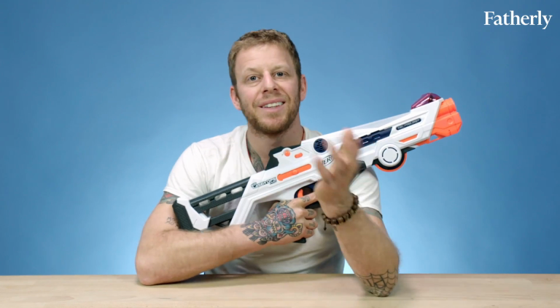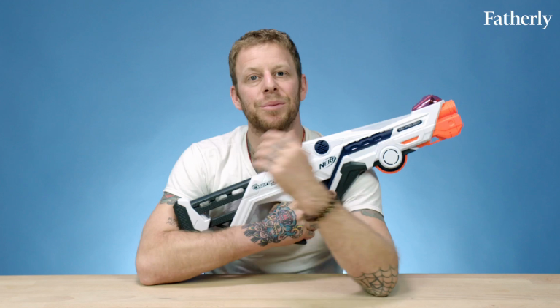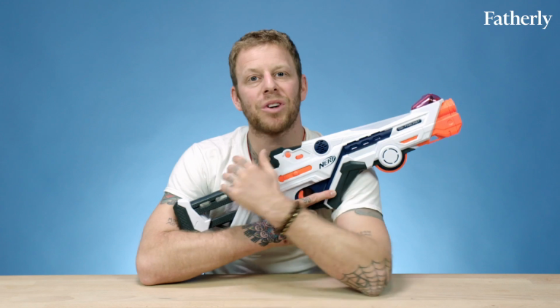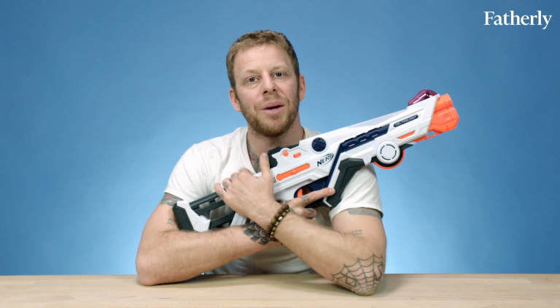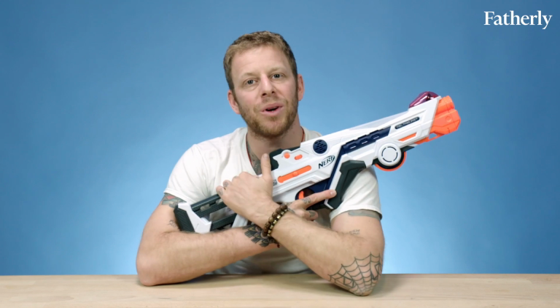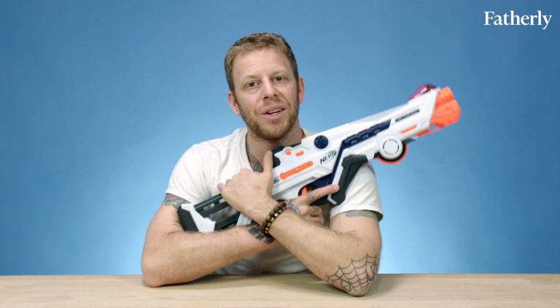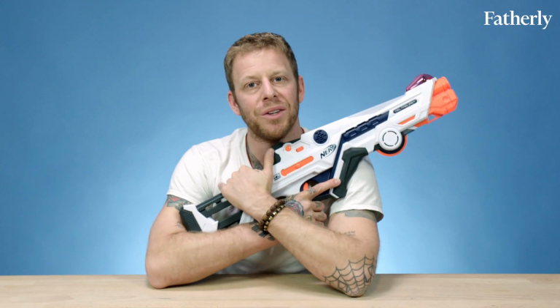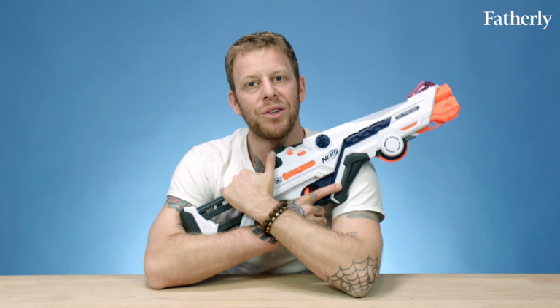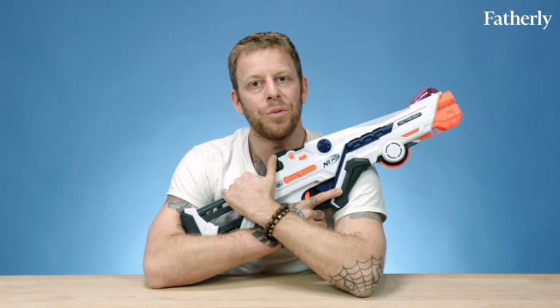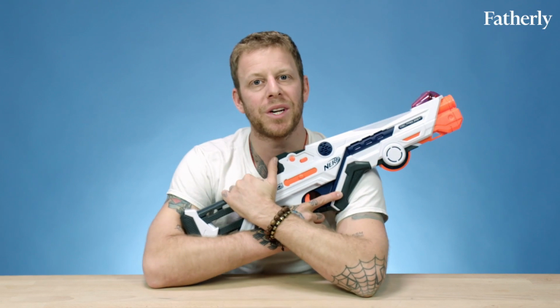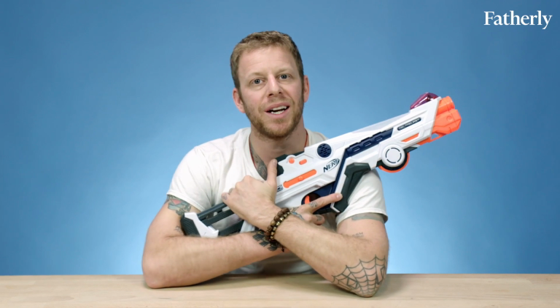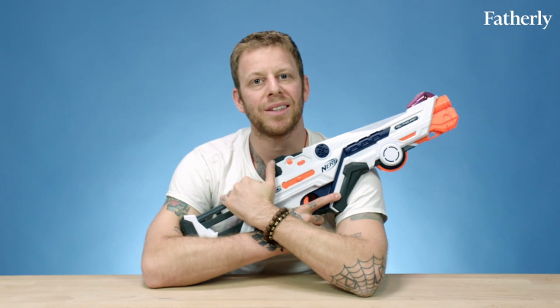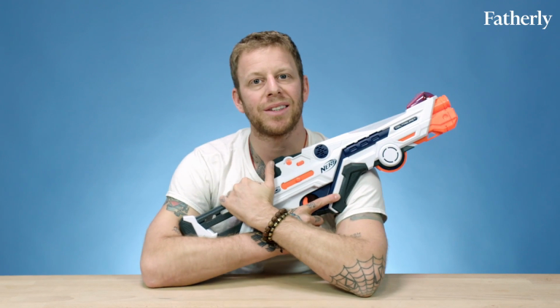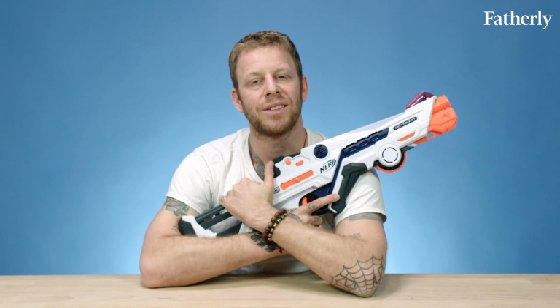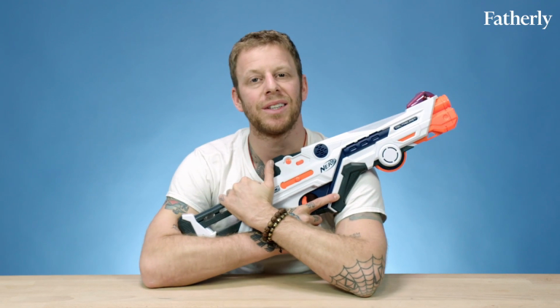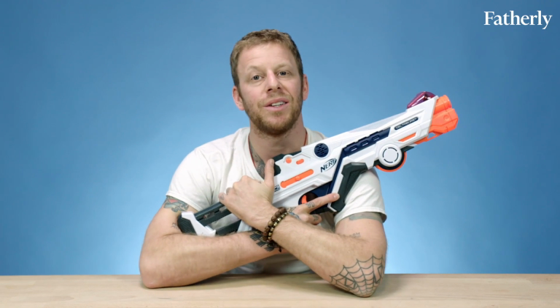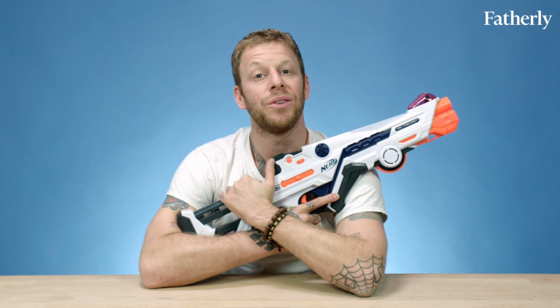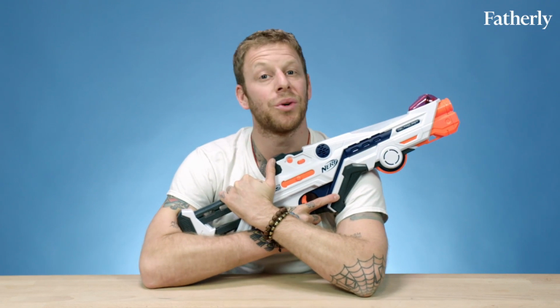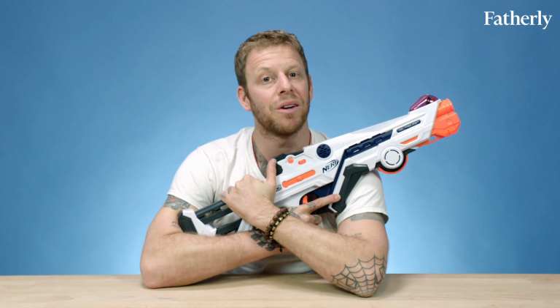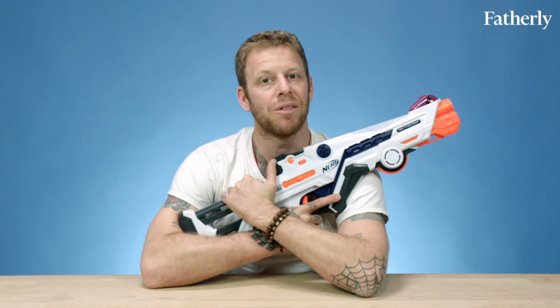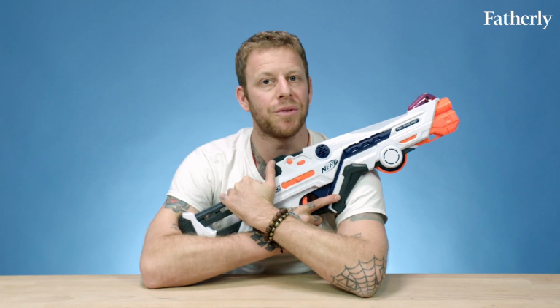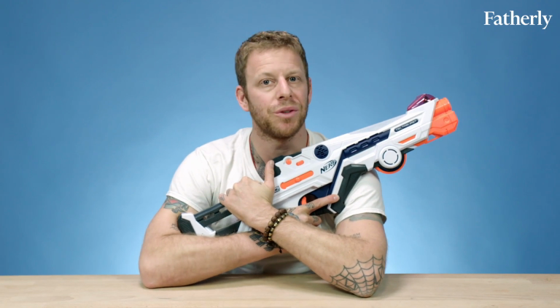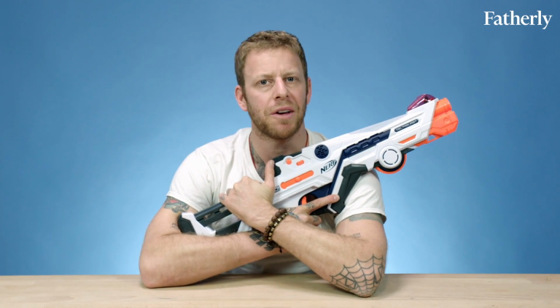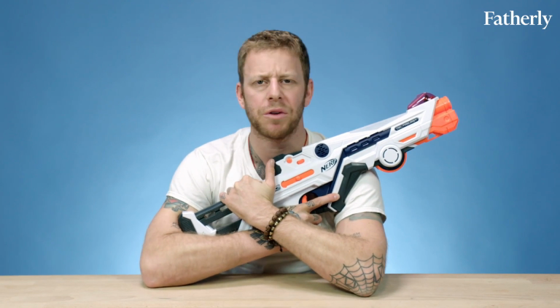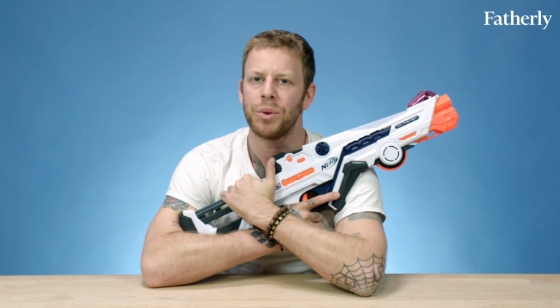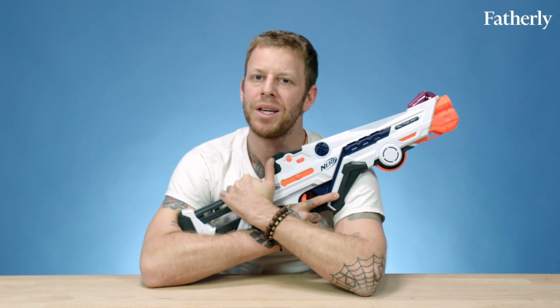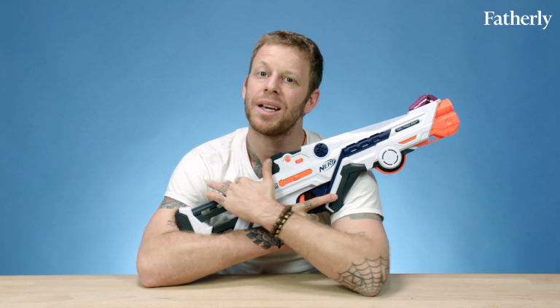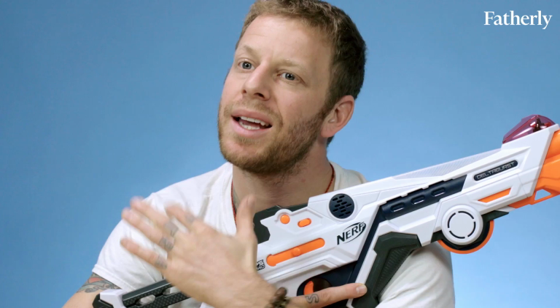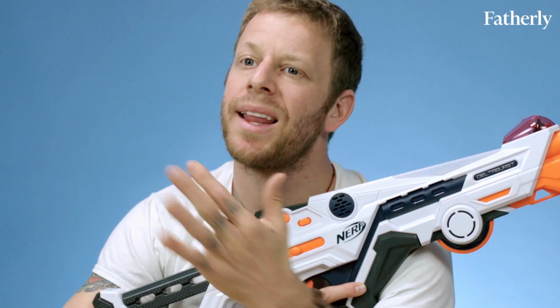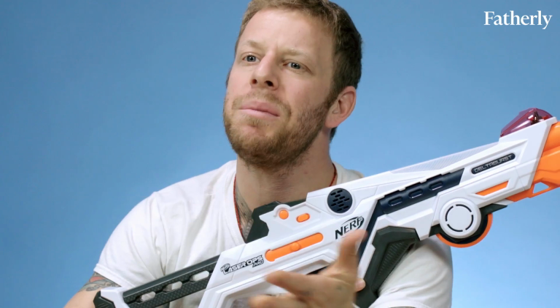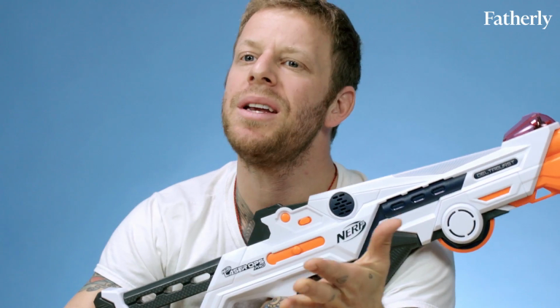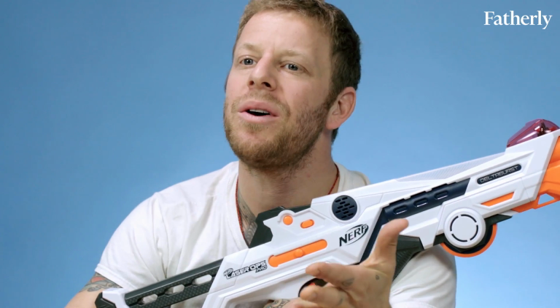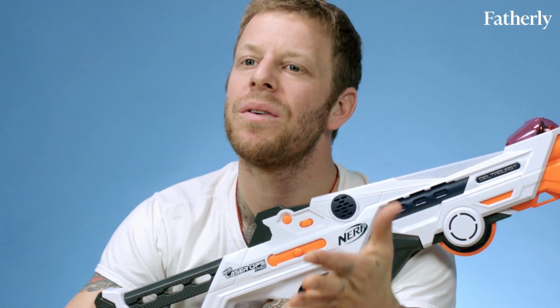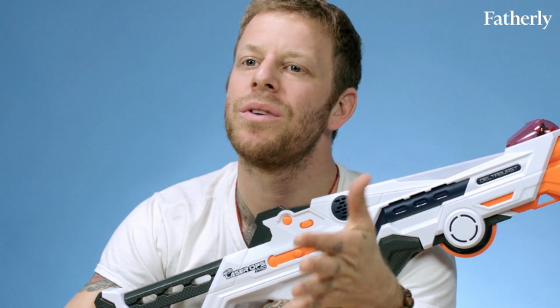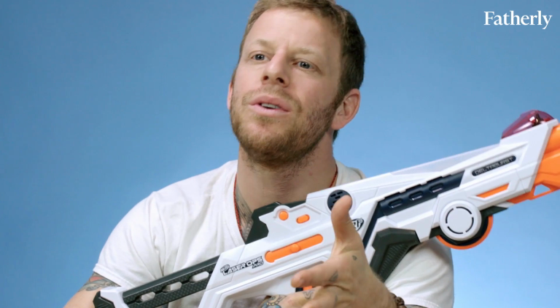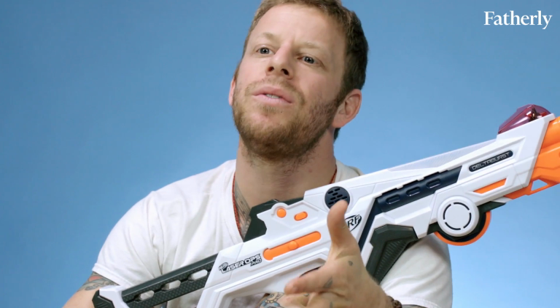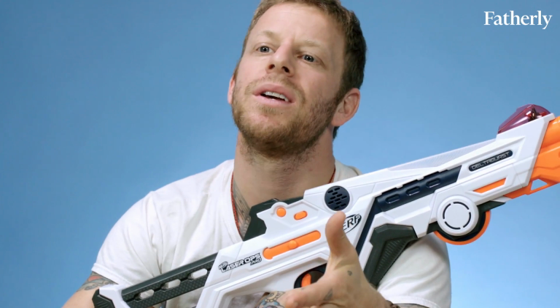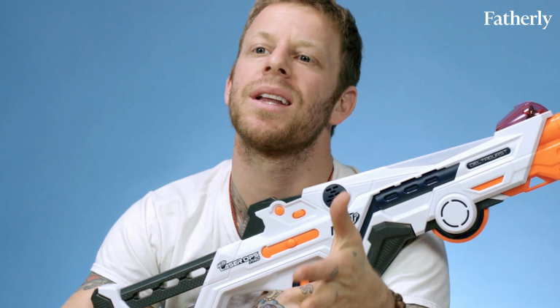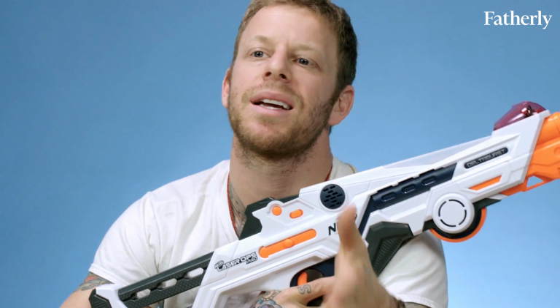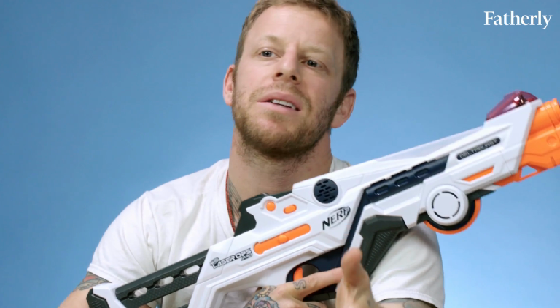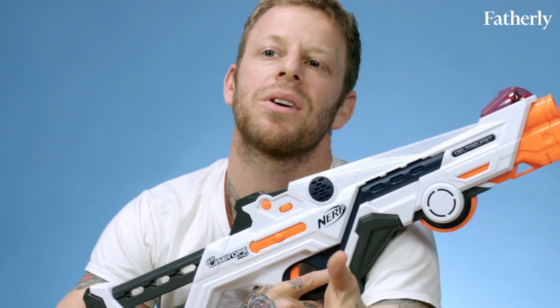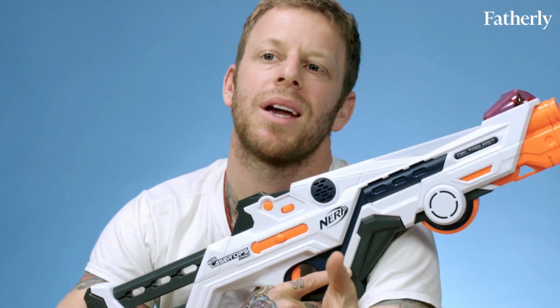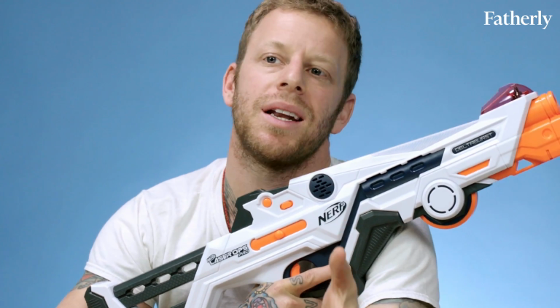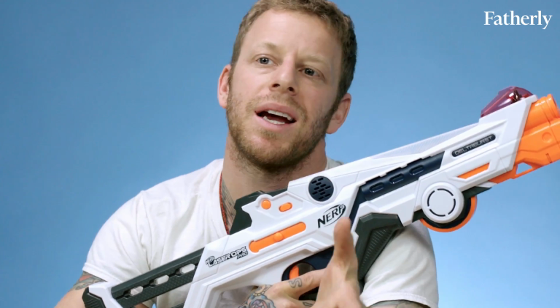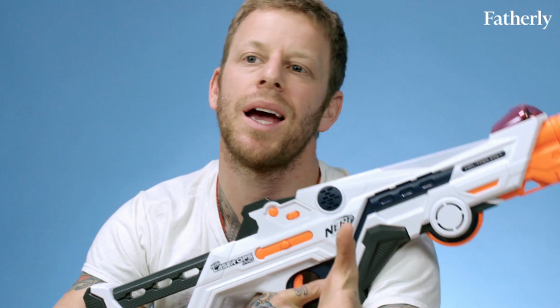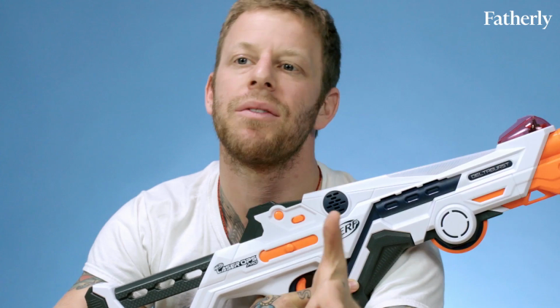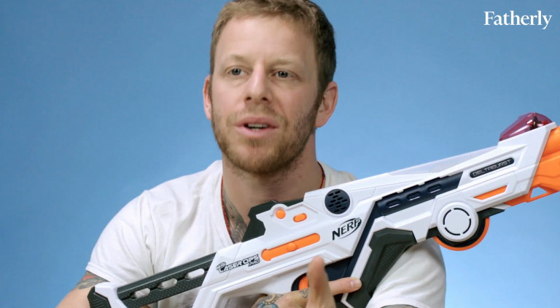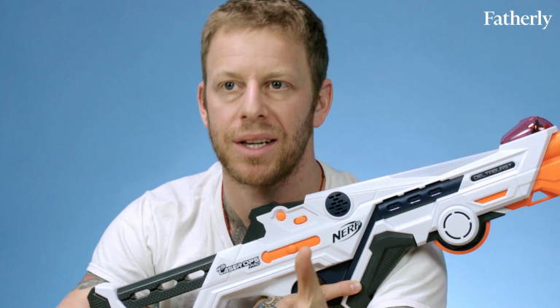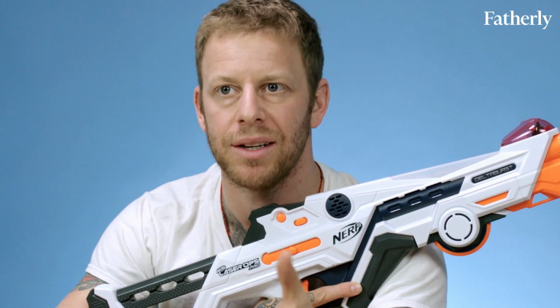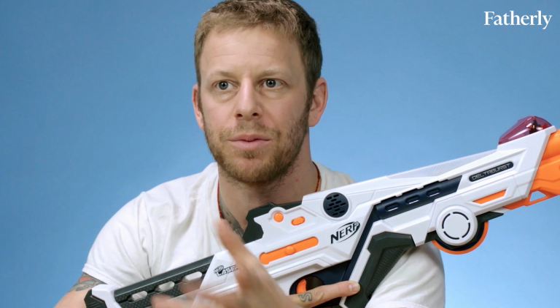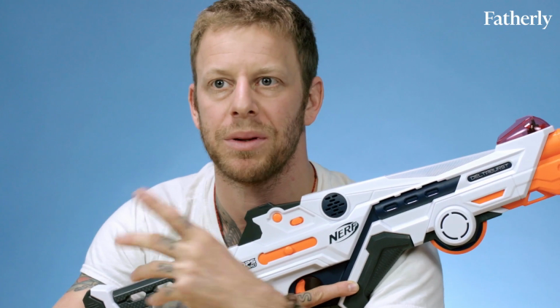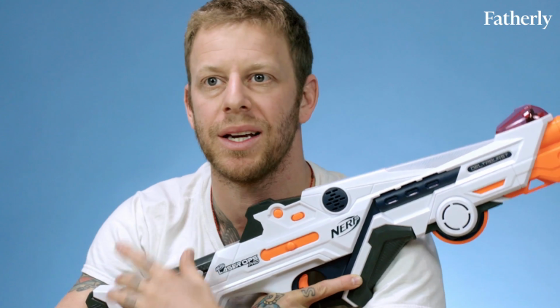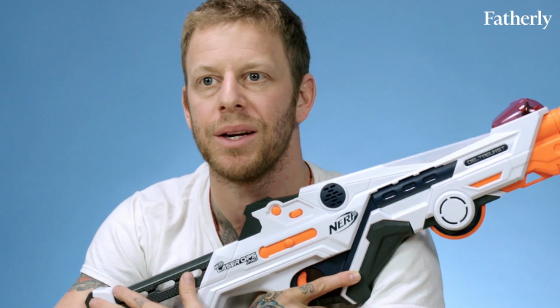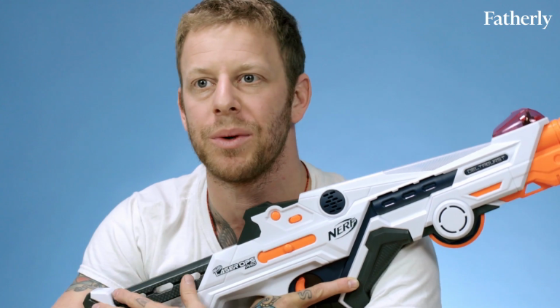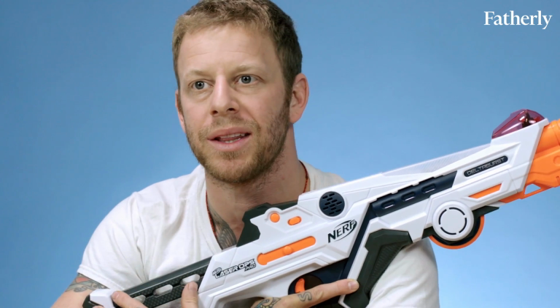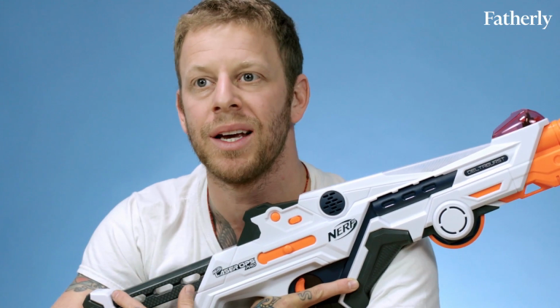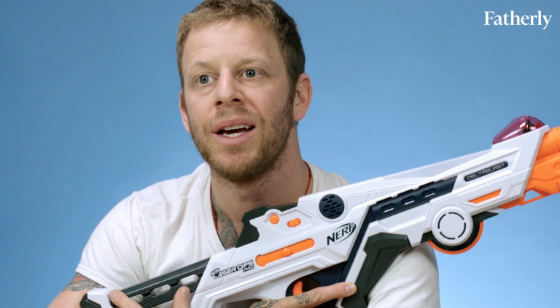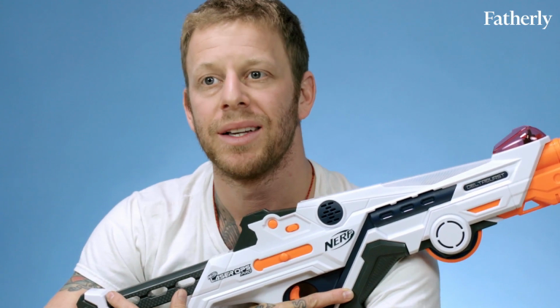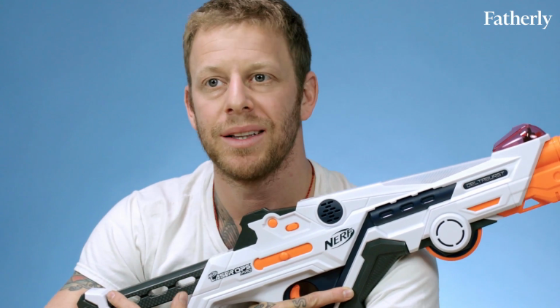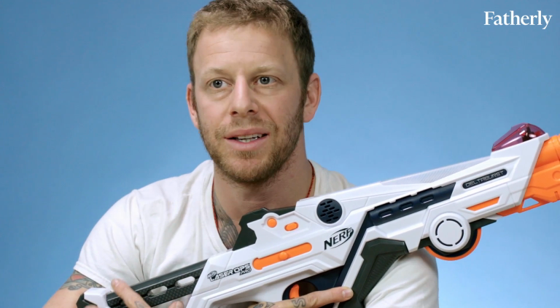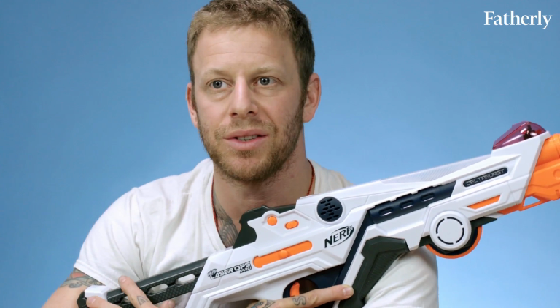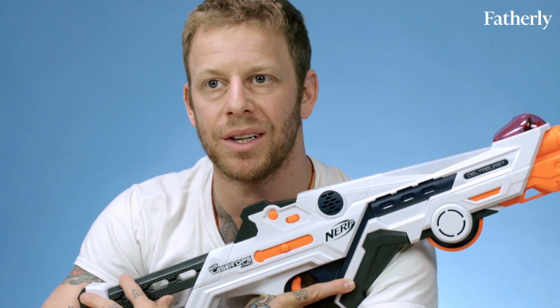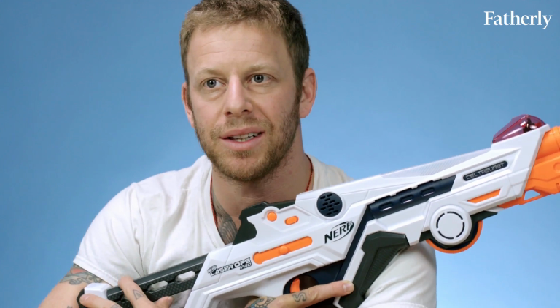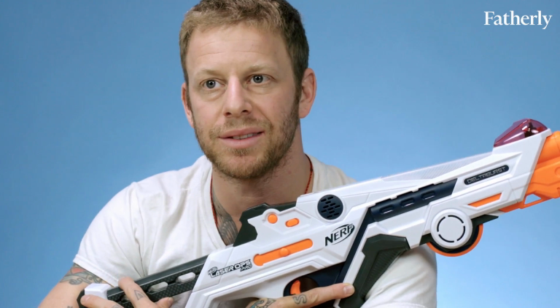Subscribe to our YouTube channel to see new toy reviews every week. And let me know if you feel like it's okay to have your kids play with laser guns.